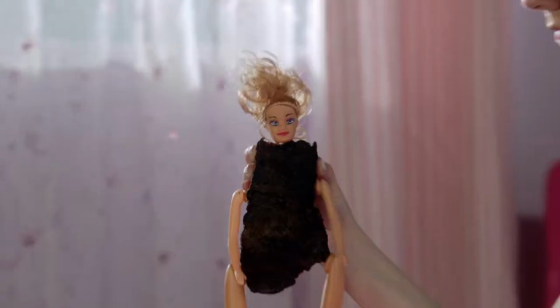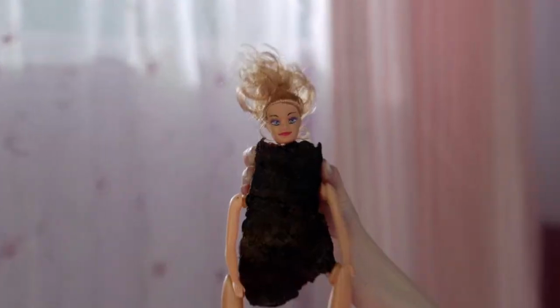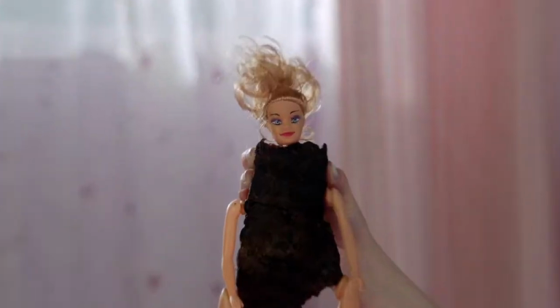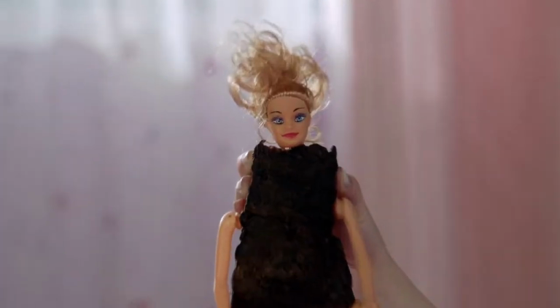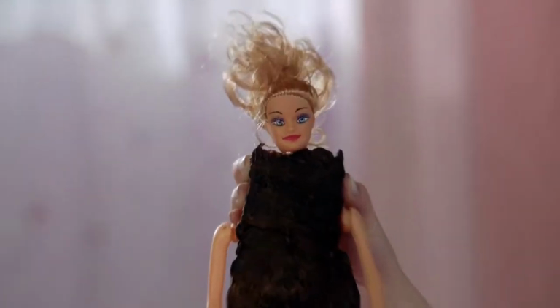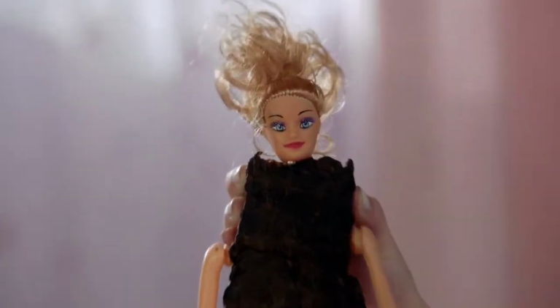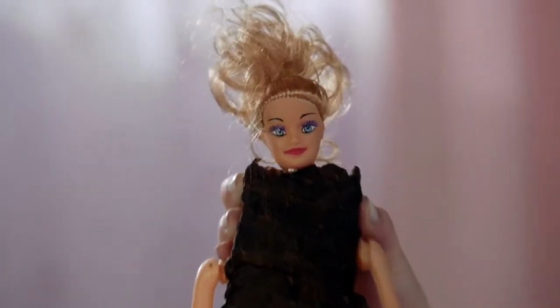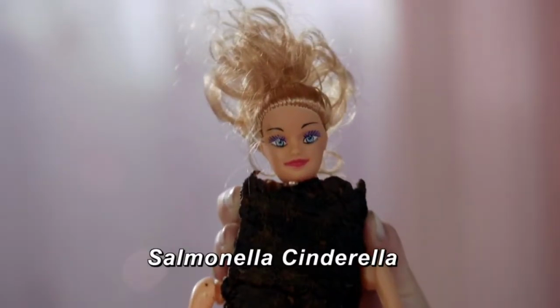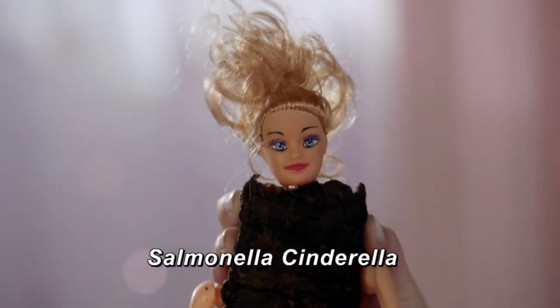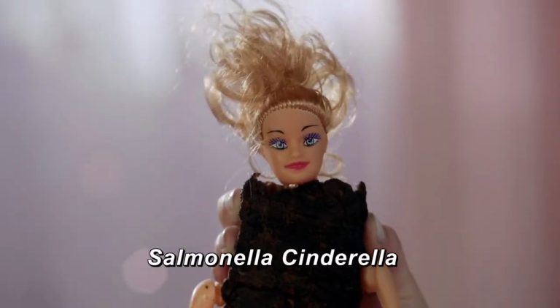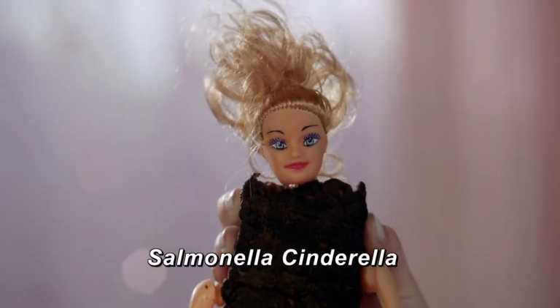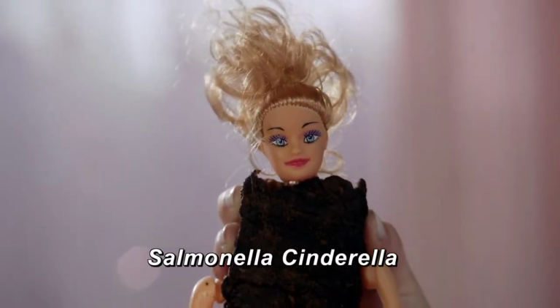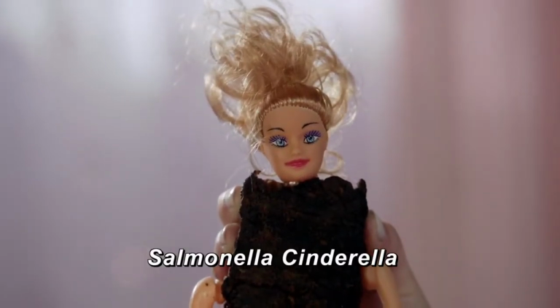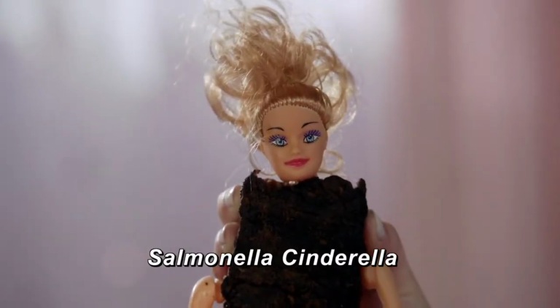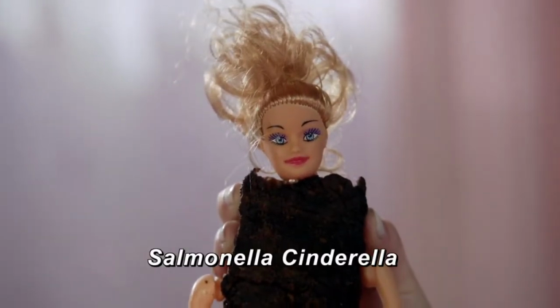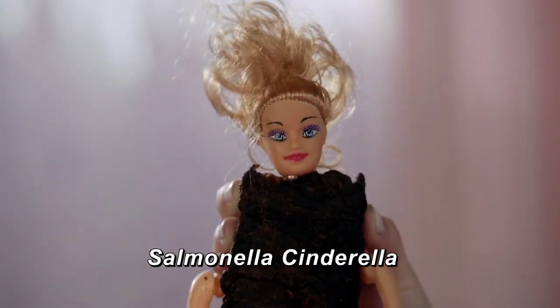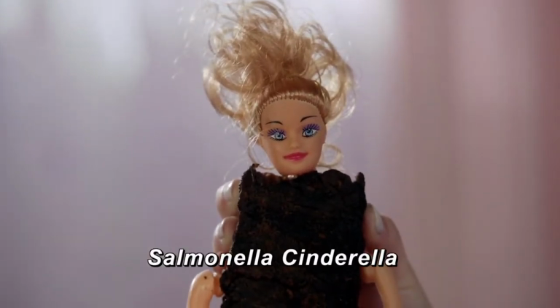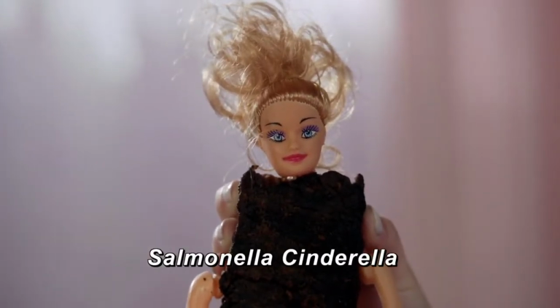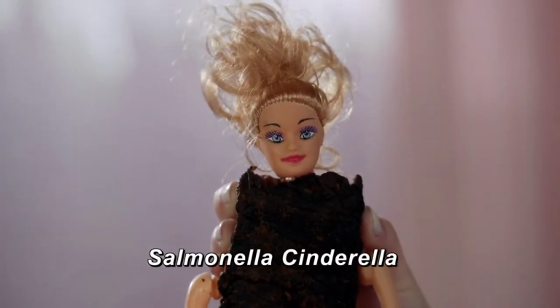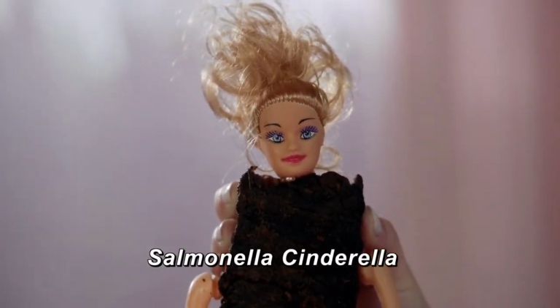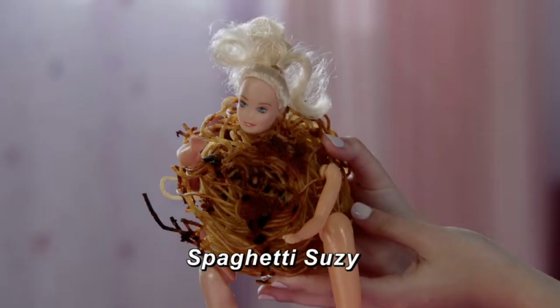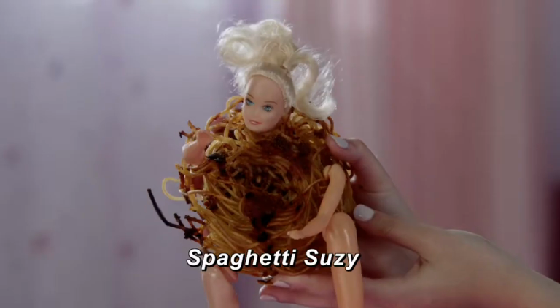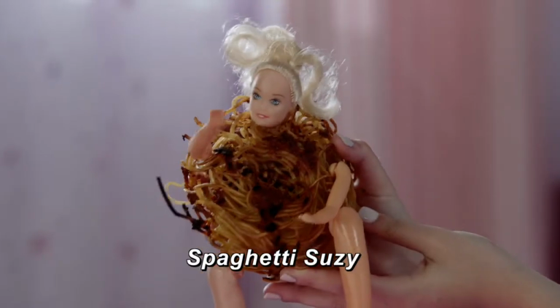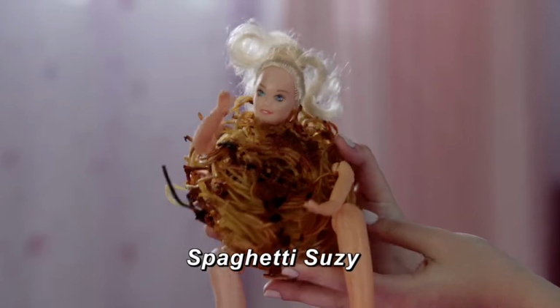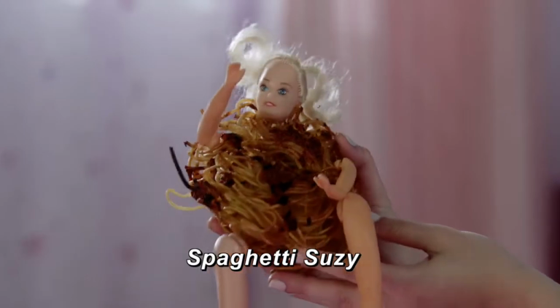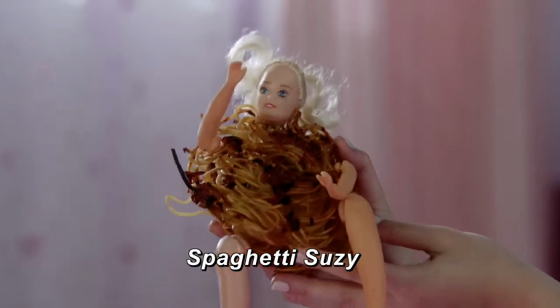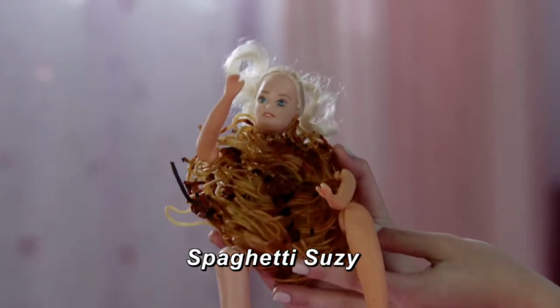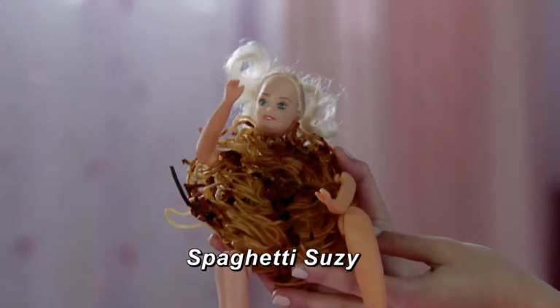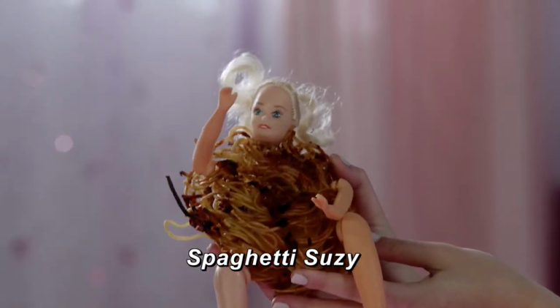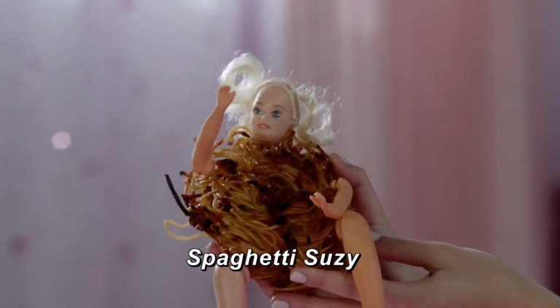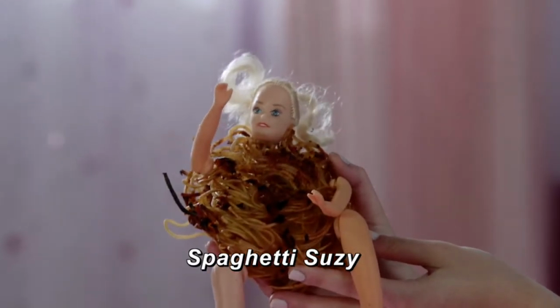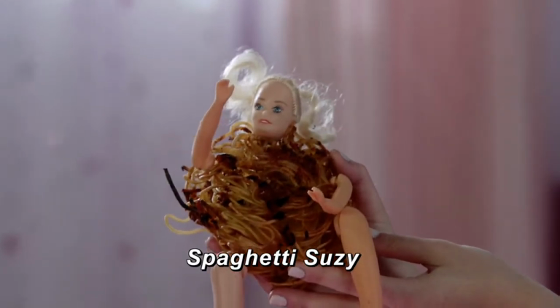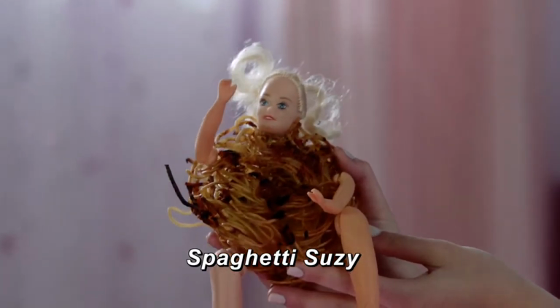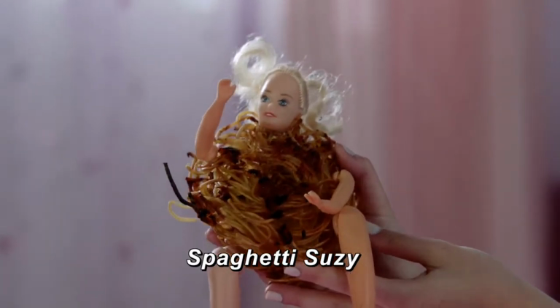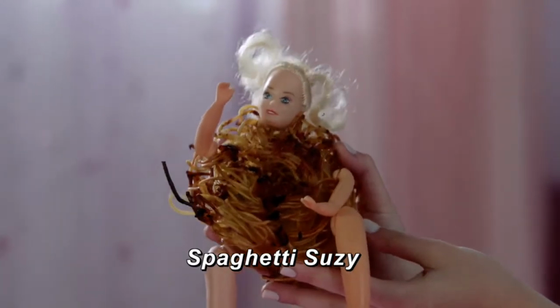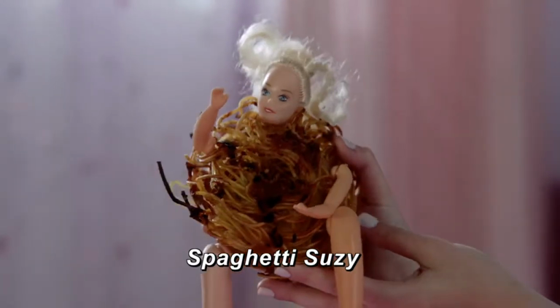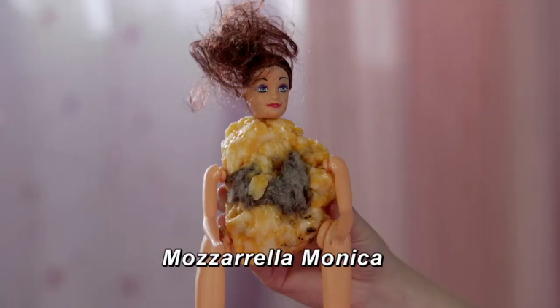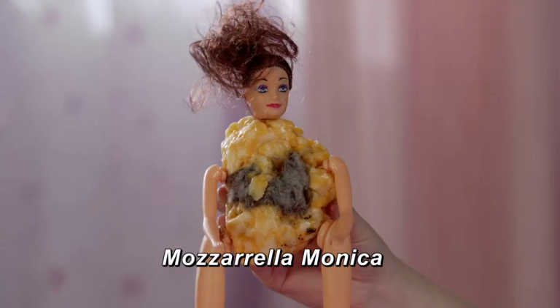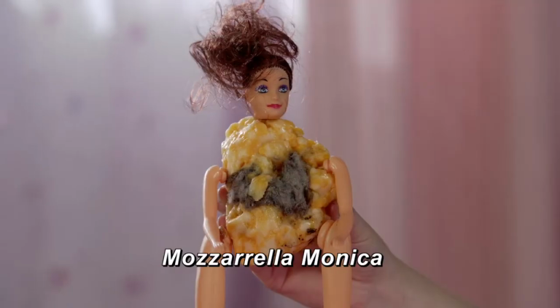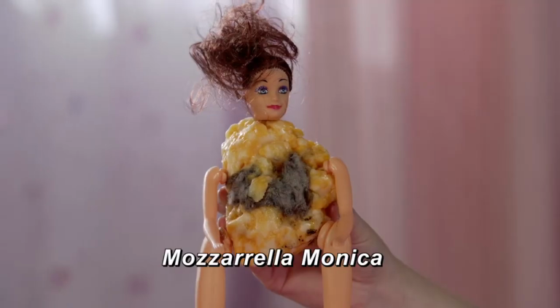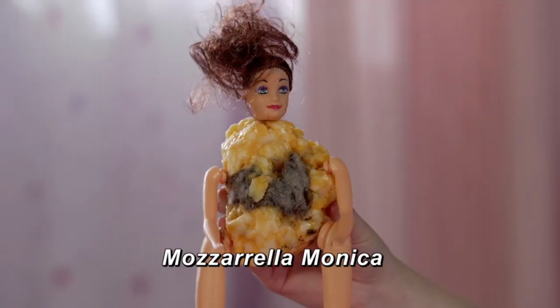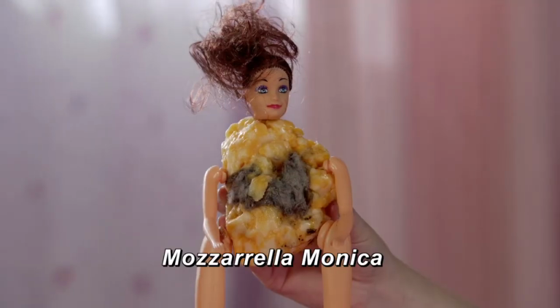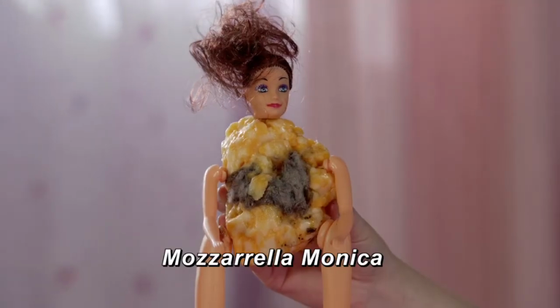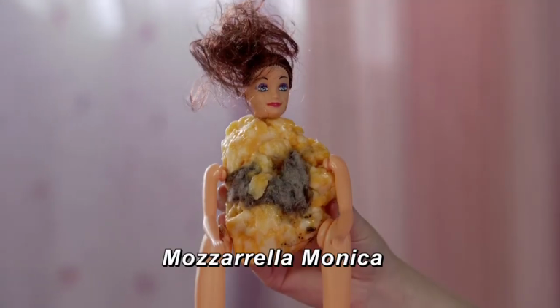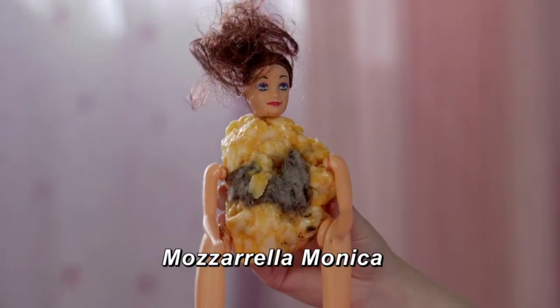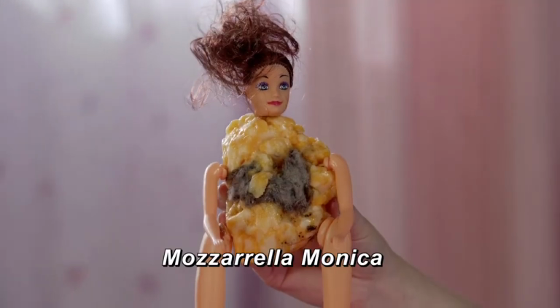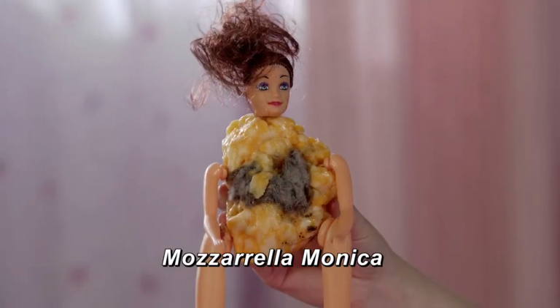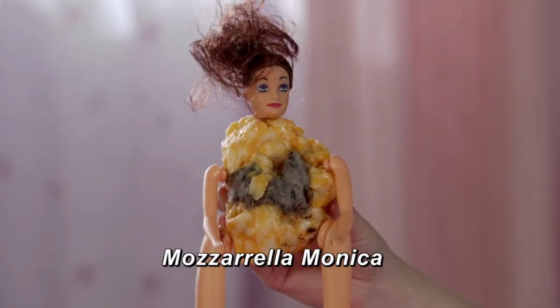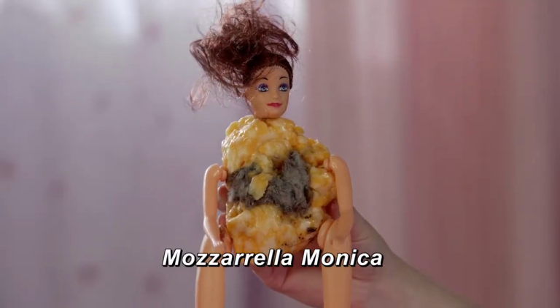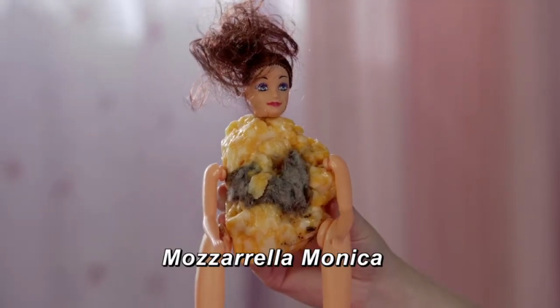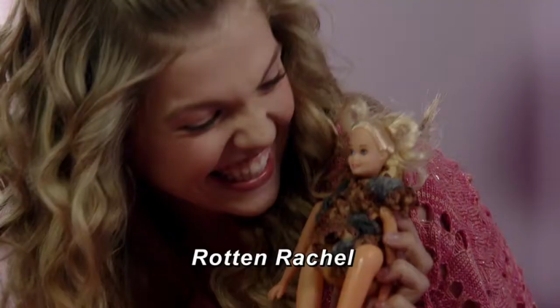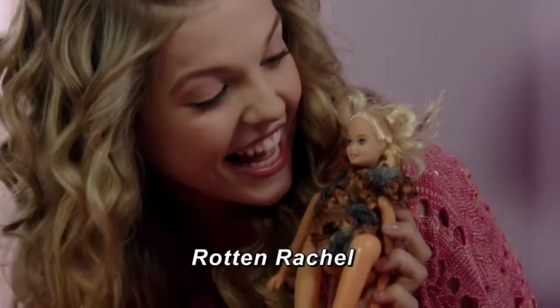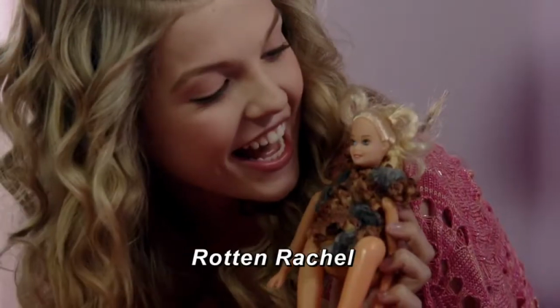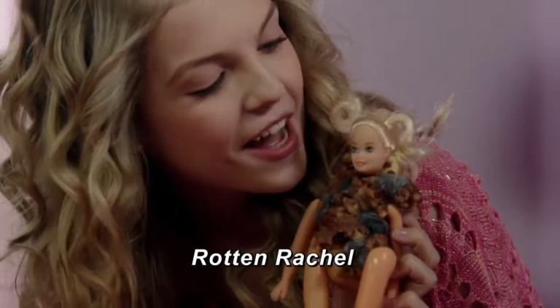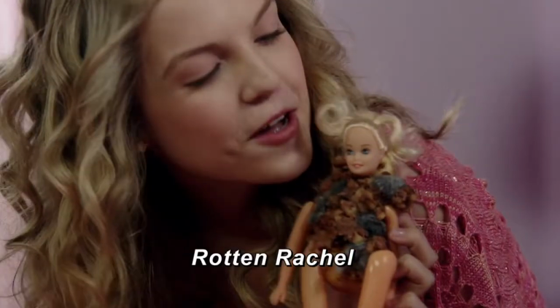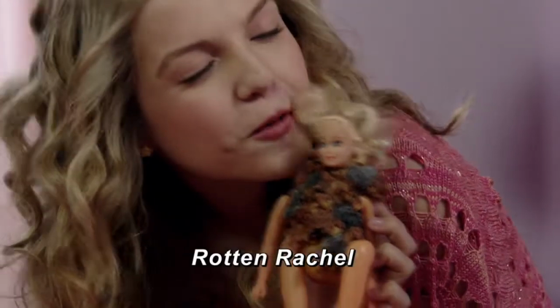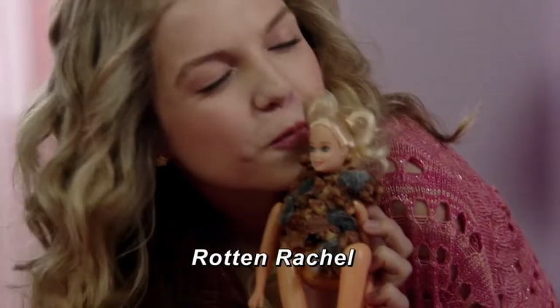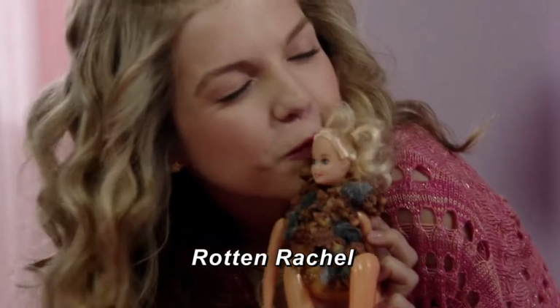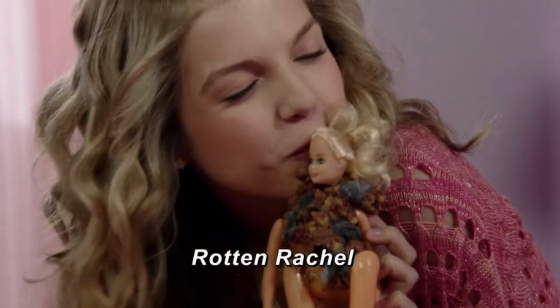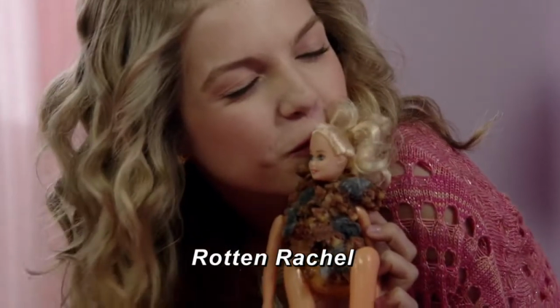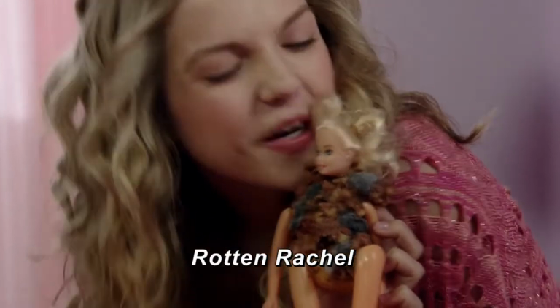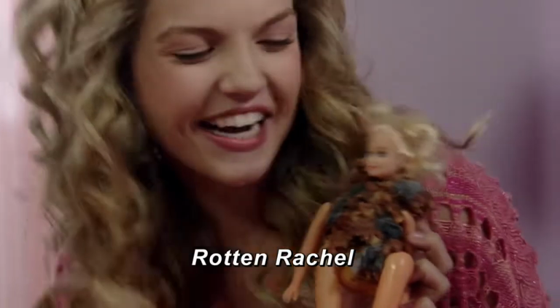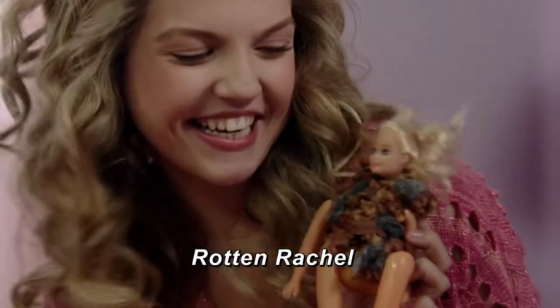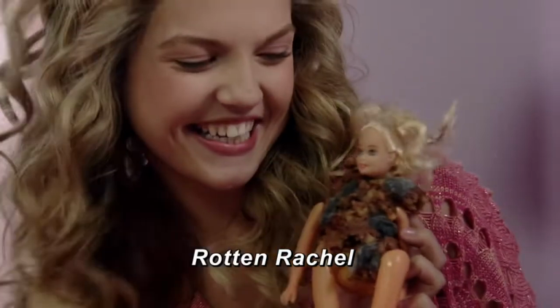Why not make a Salmonella Cinderella, Spaghetti Susie, Mozzarella Monica, or a Rotten Rachel?